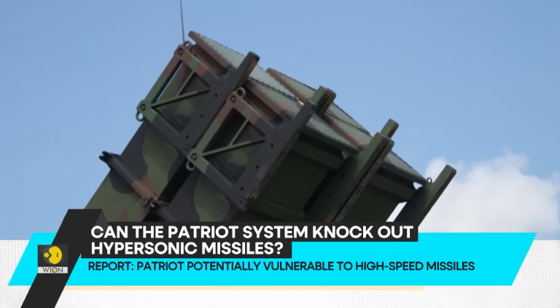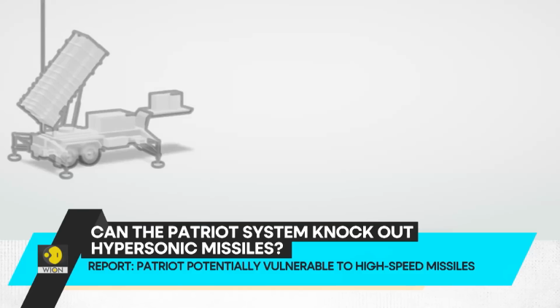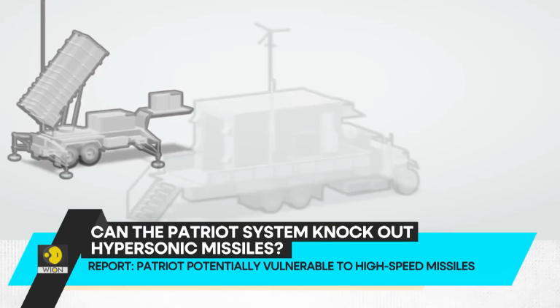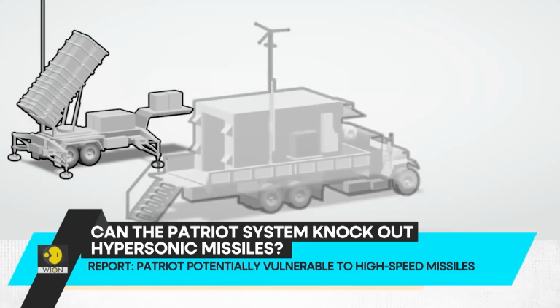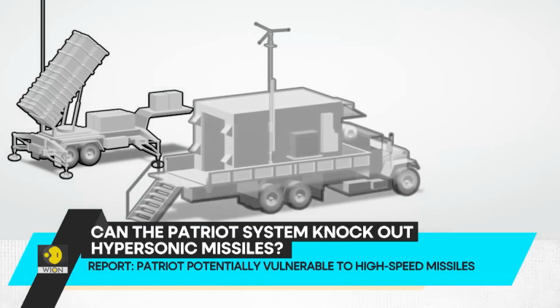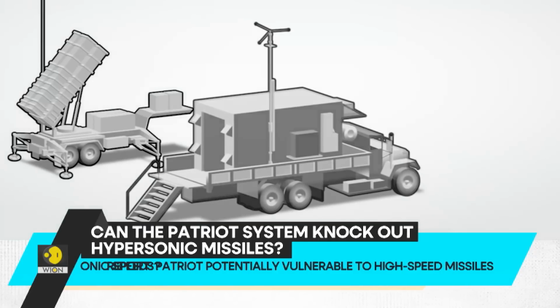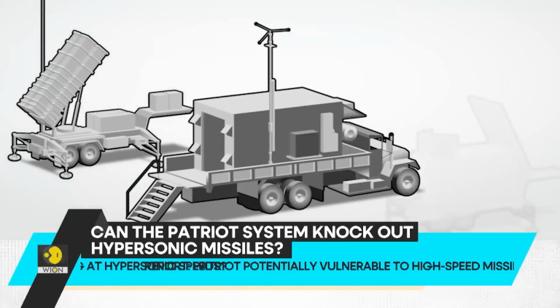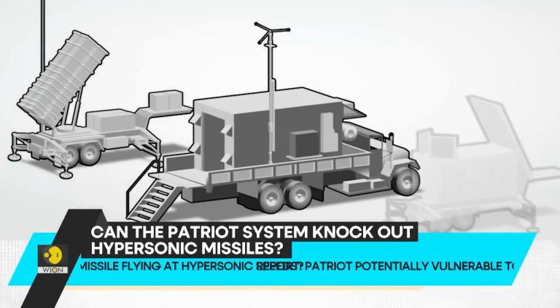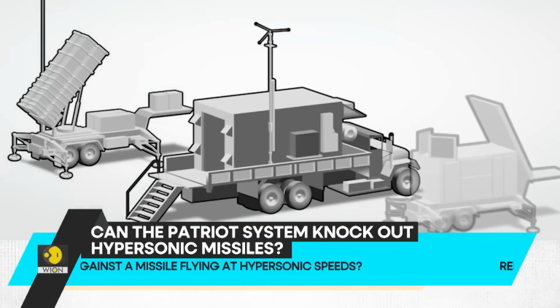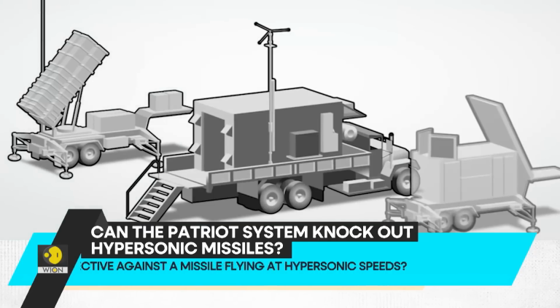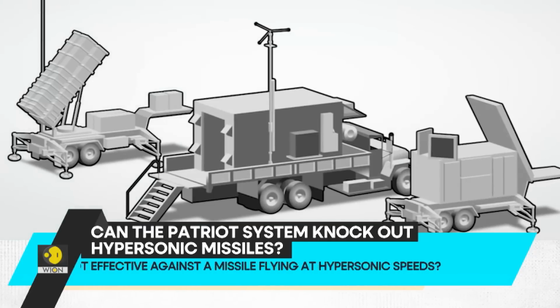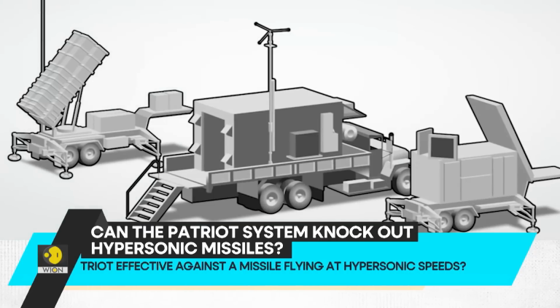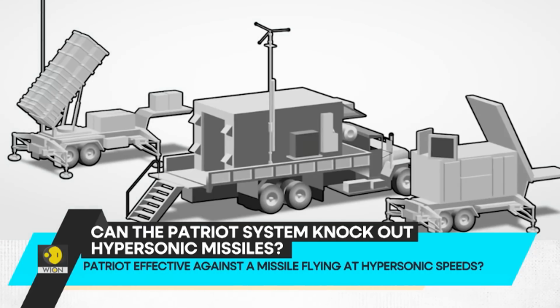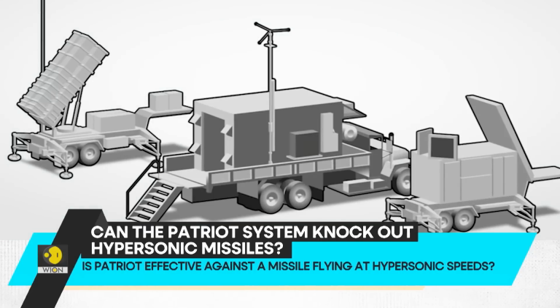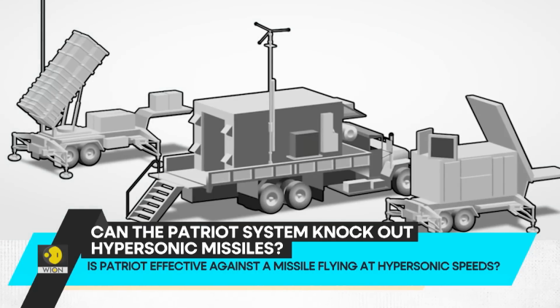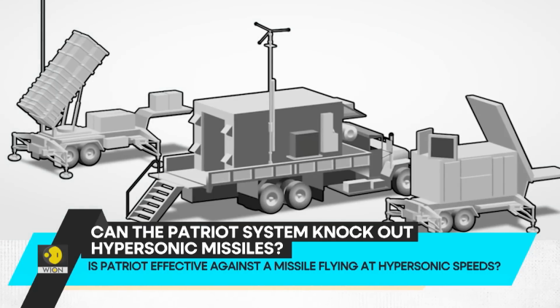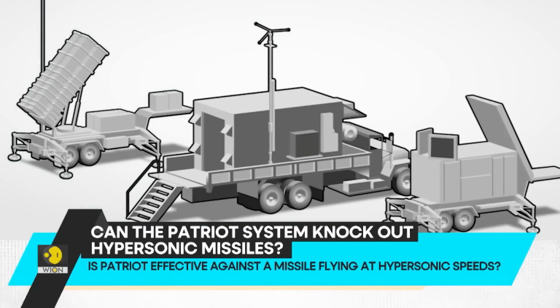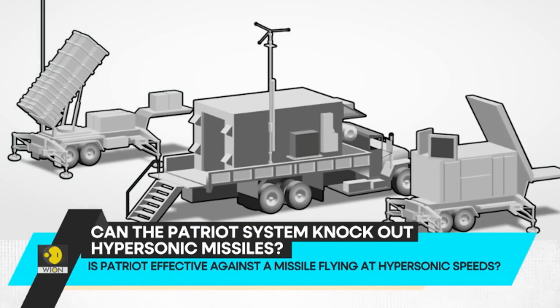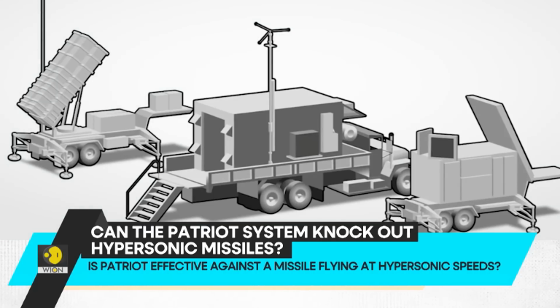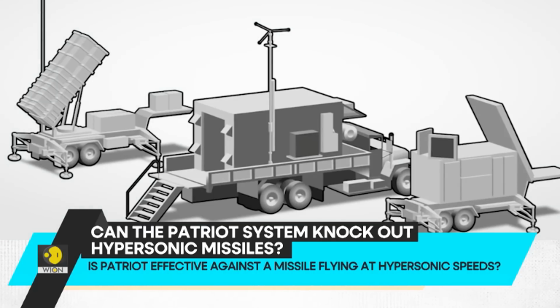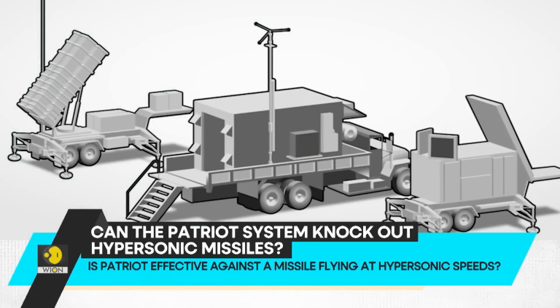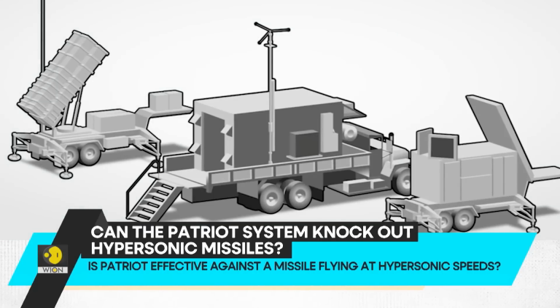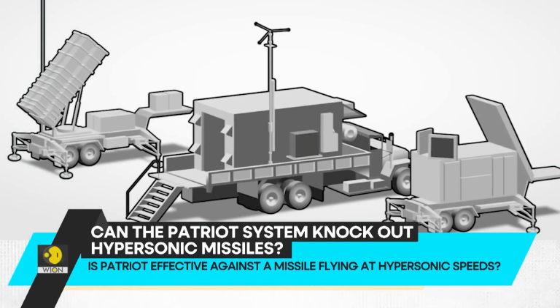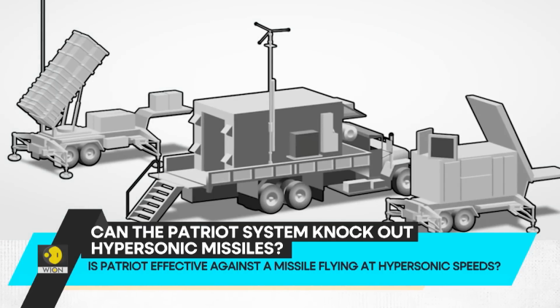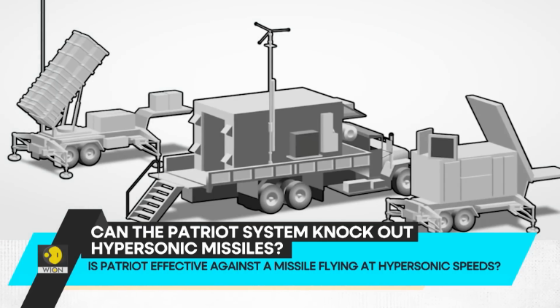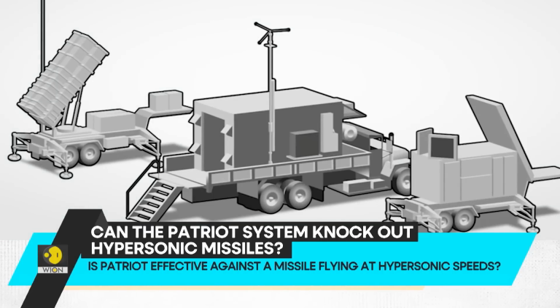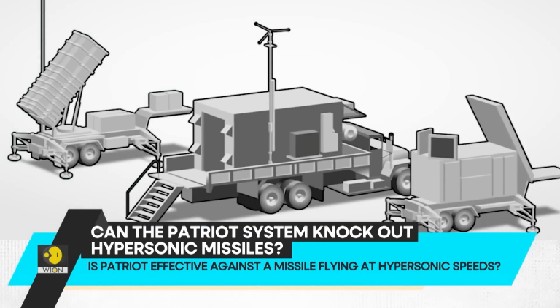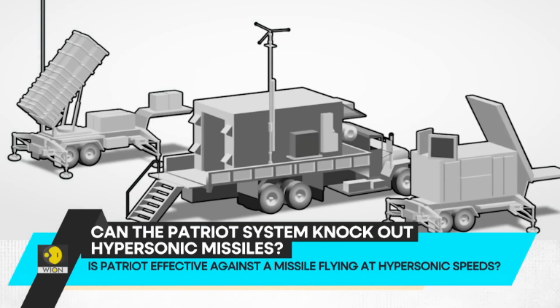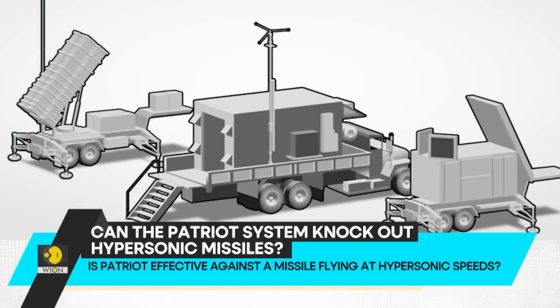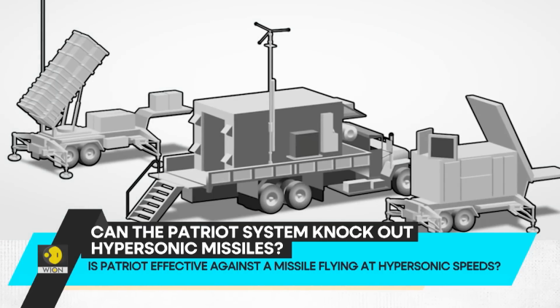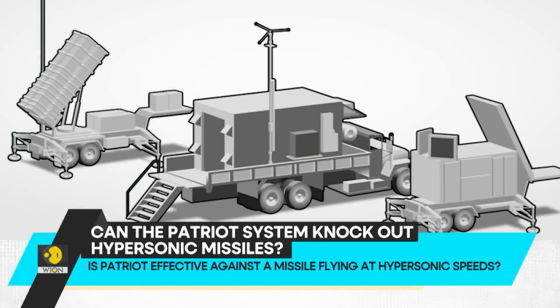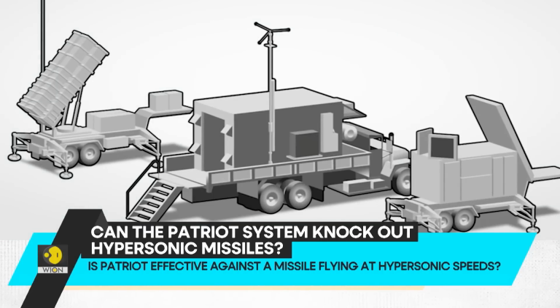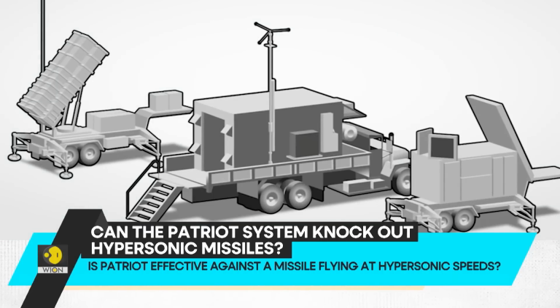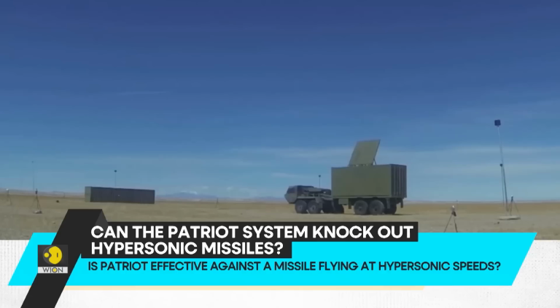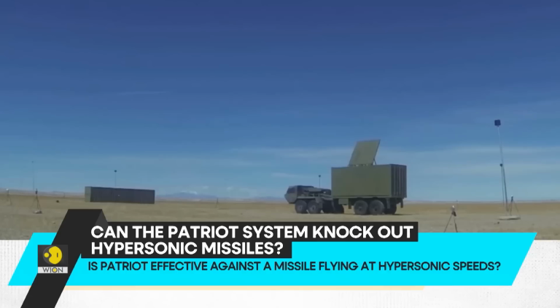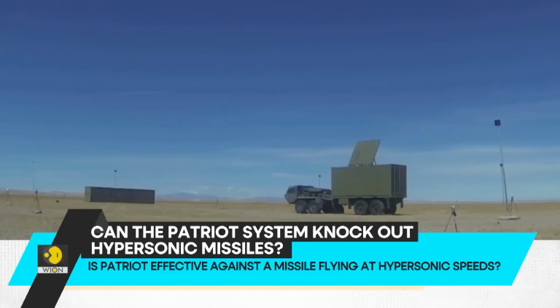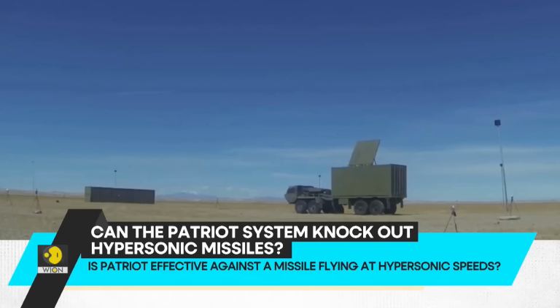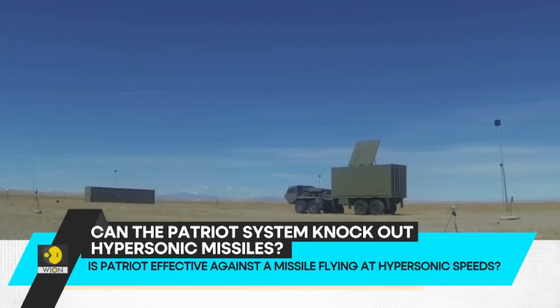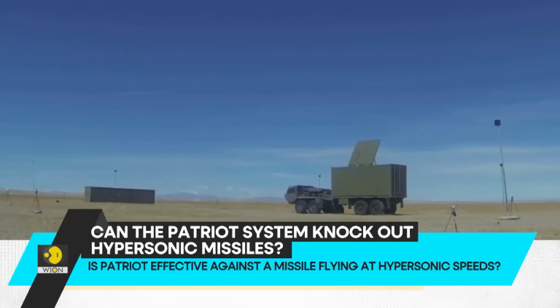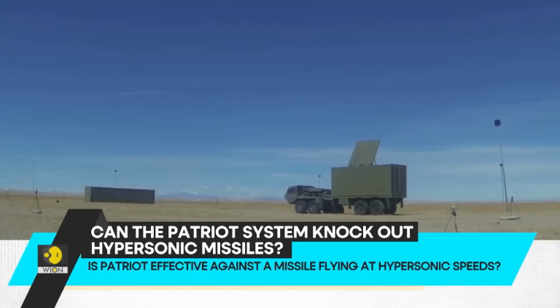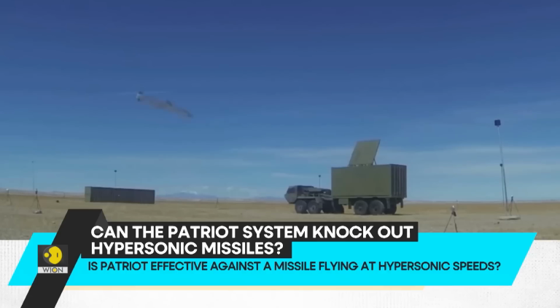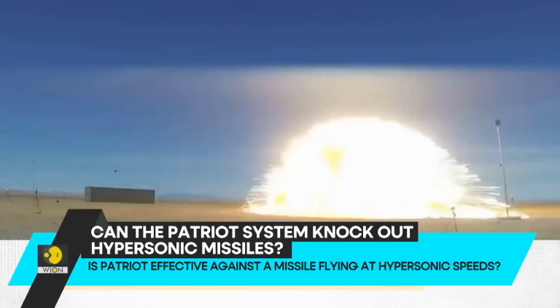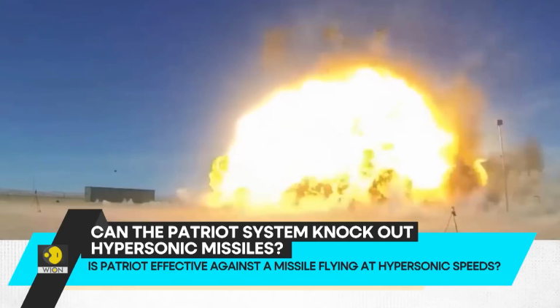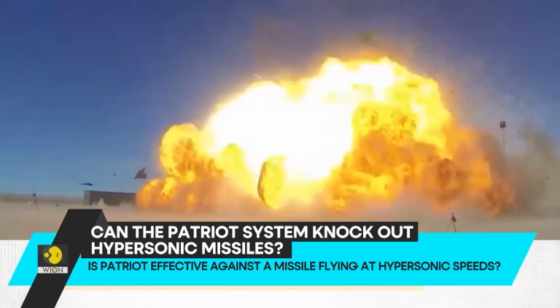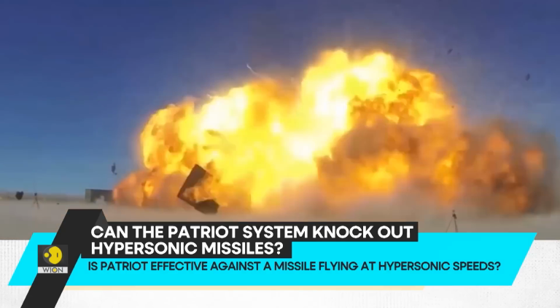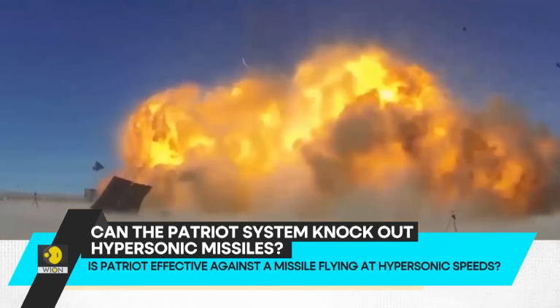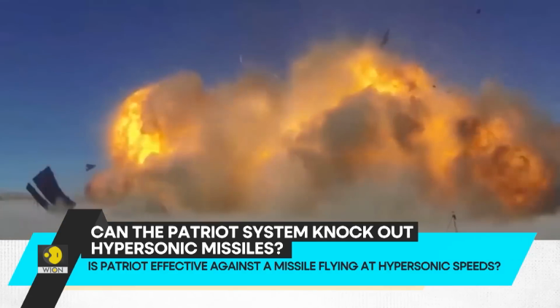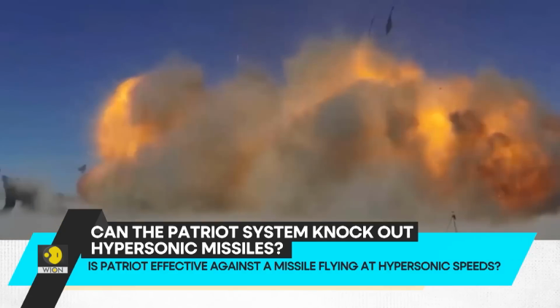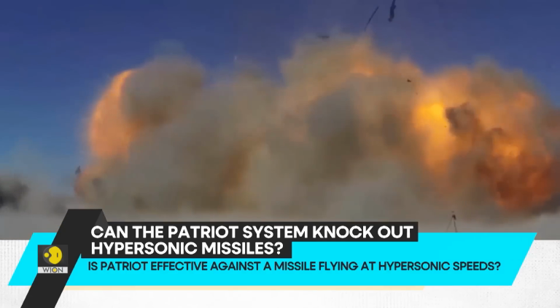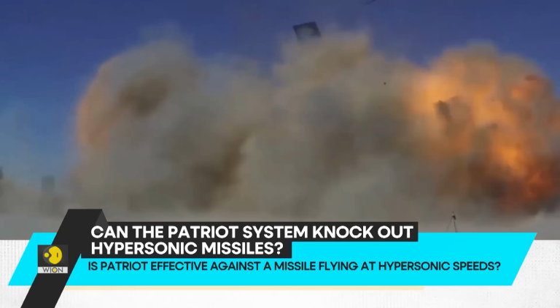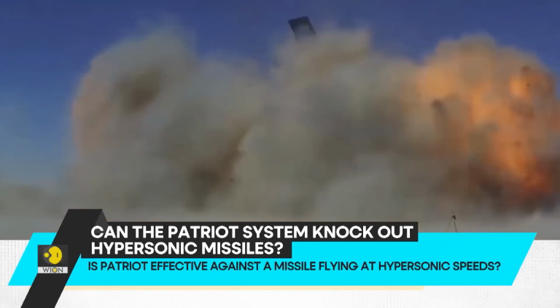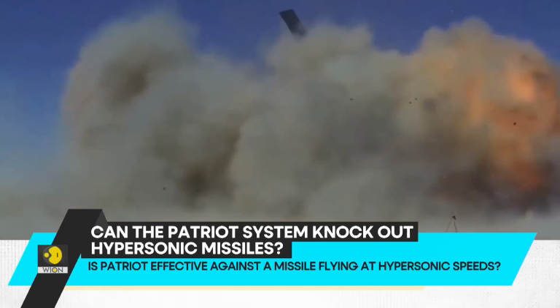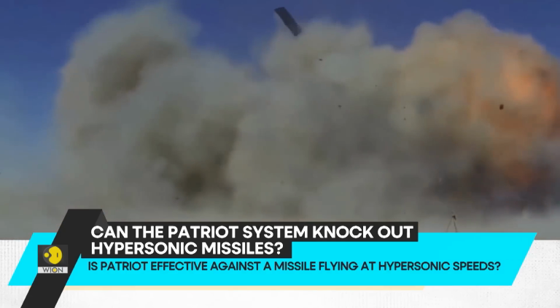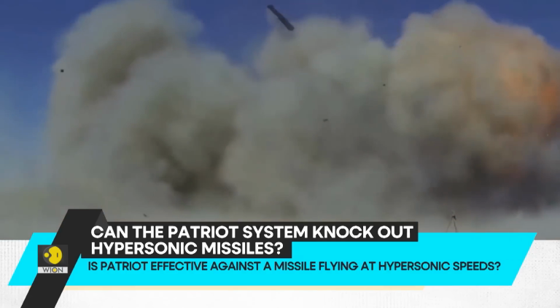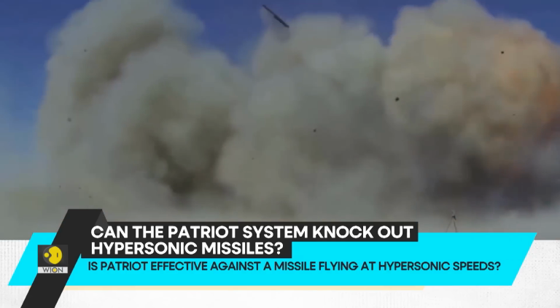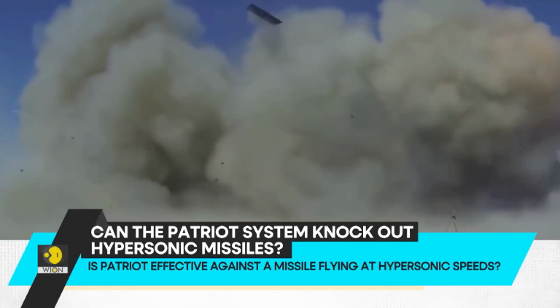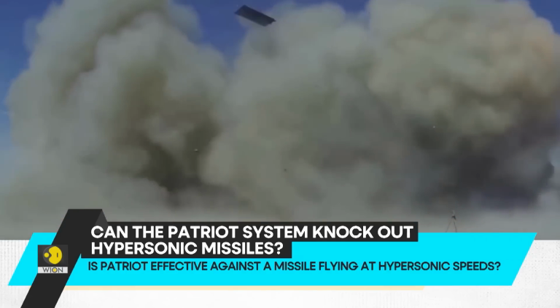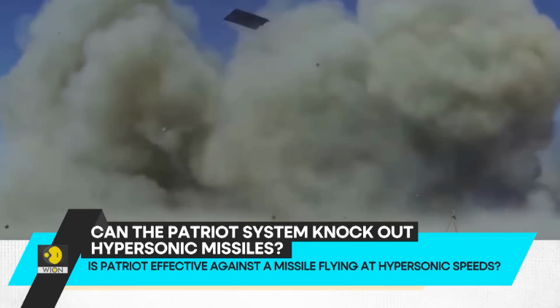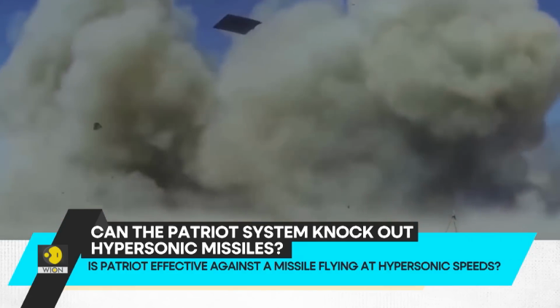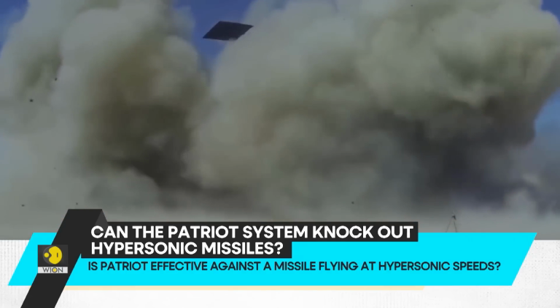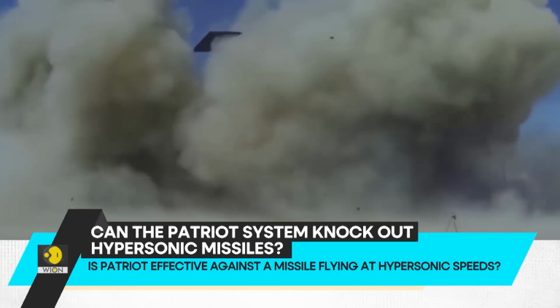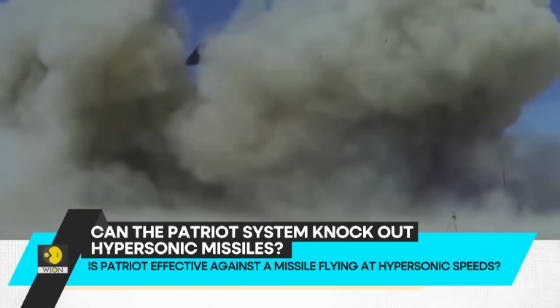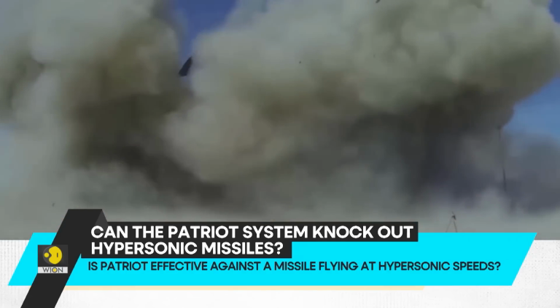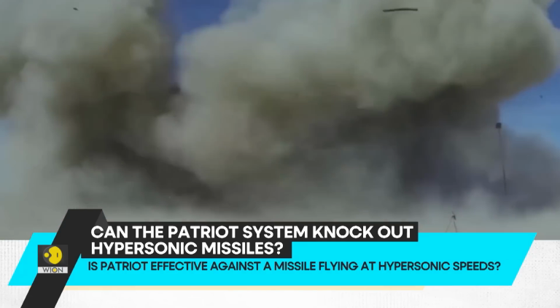While it's claimed that the Patriot system brought down the Kinzhal missile, it's not clear if that missile was traveling at hypersonic speed at the time.